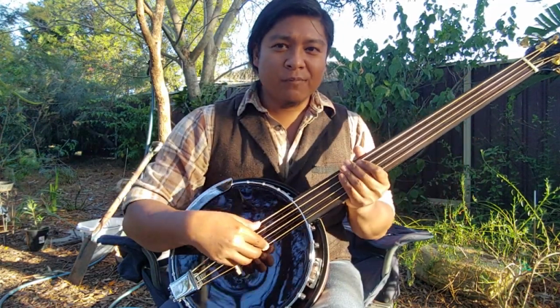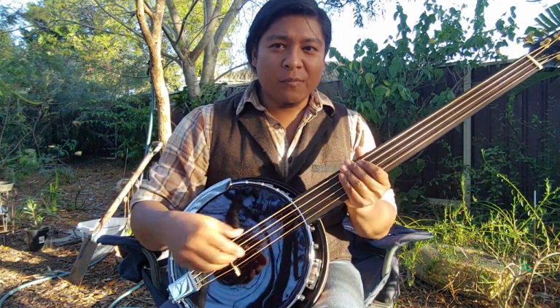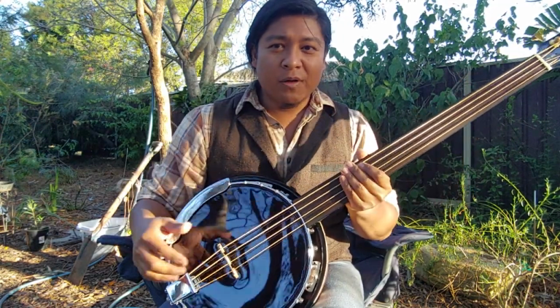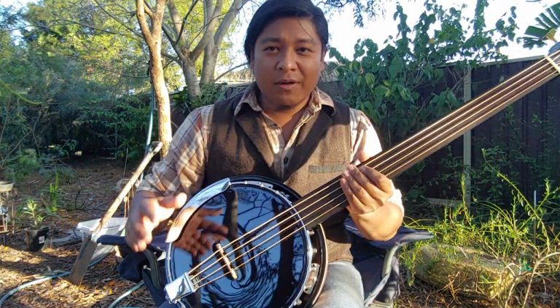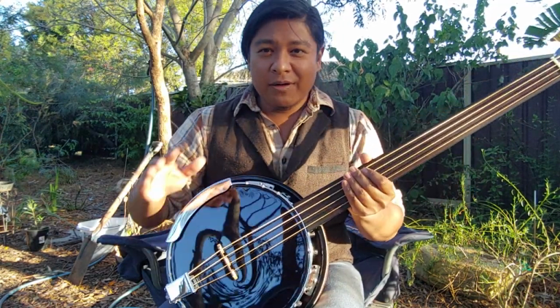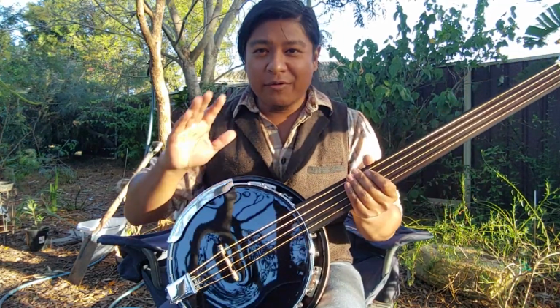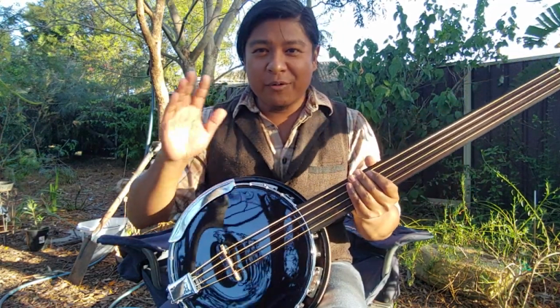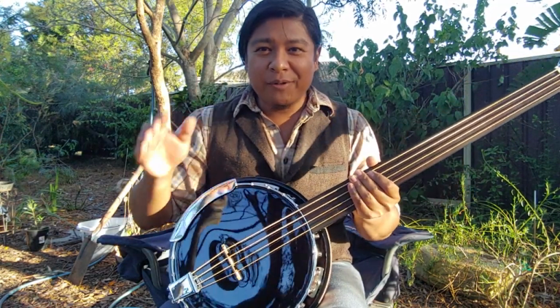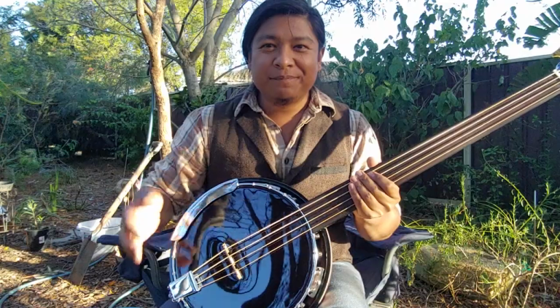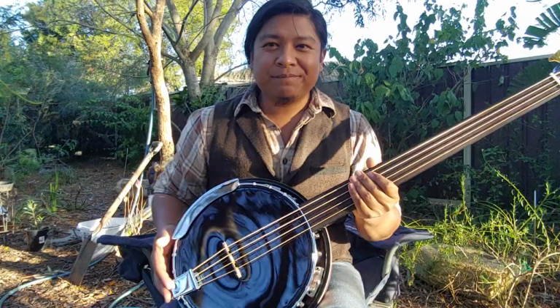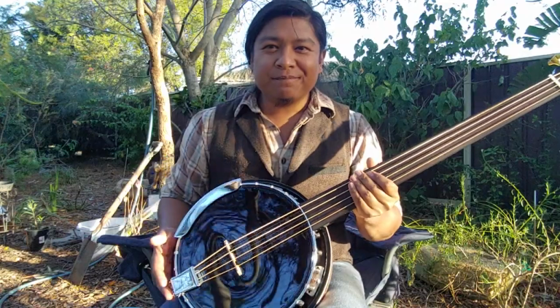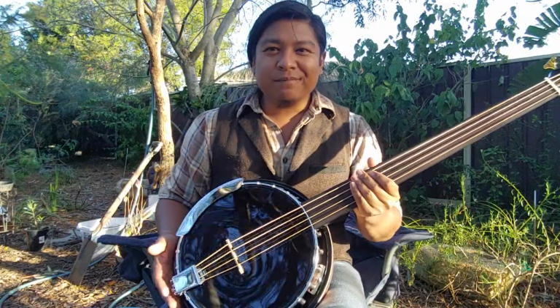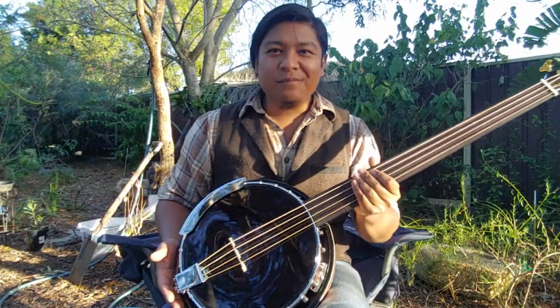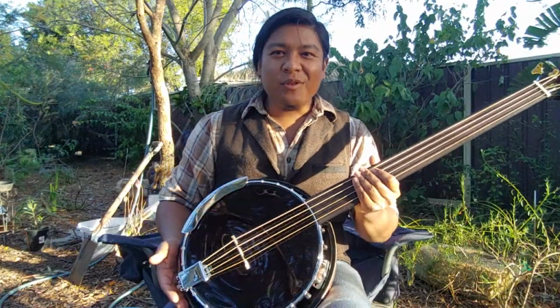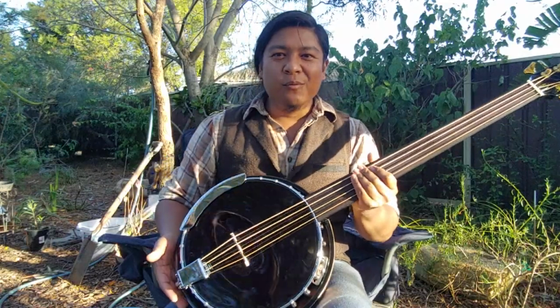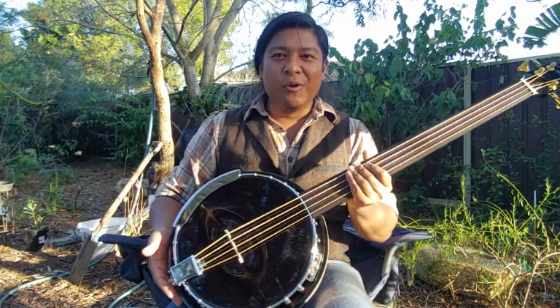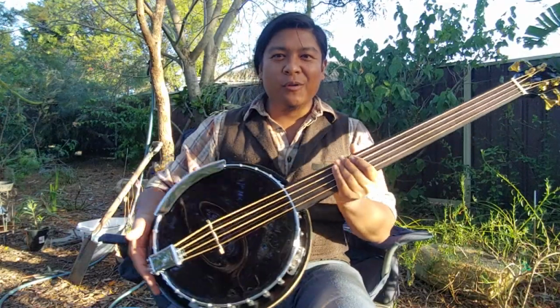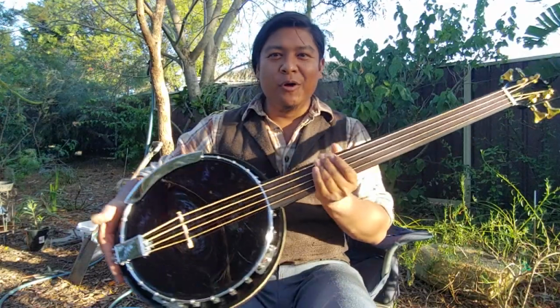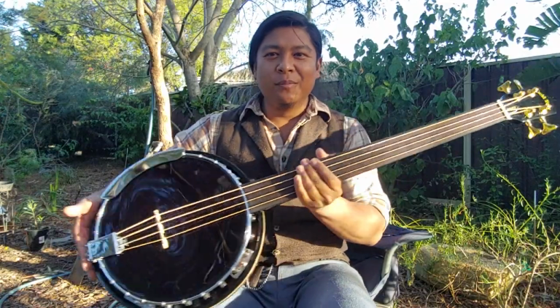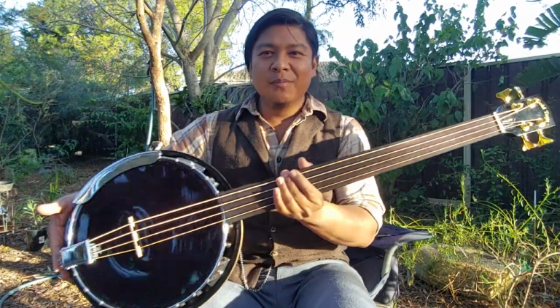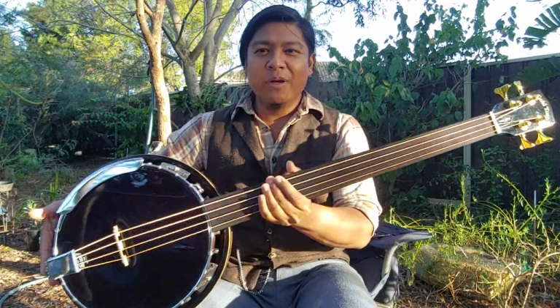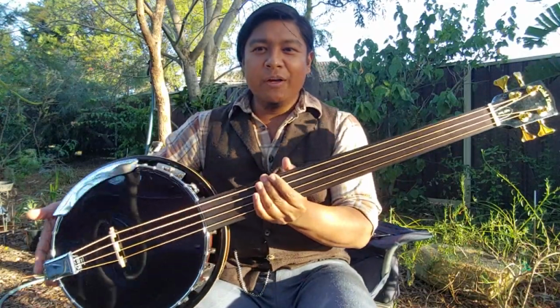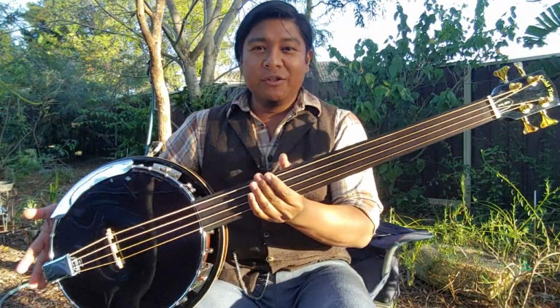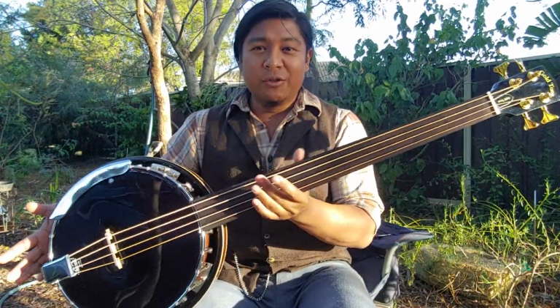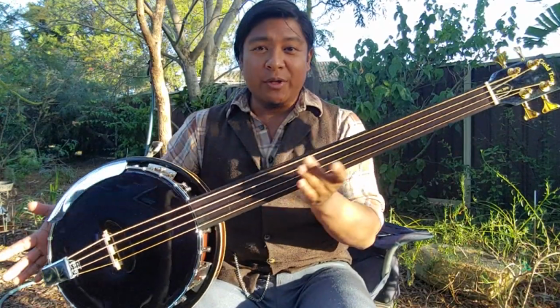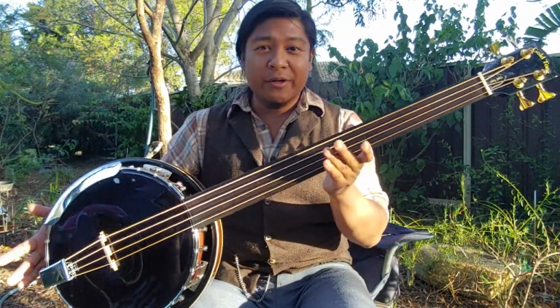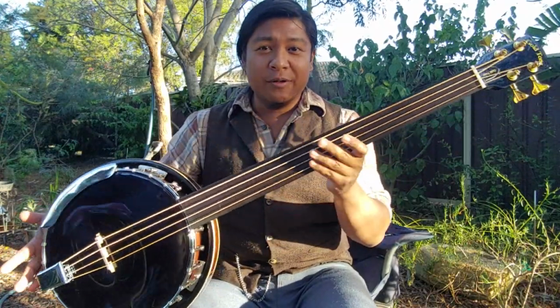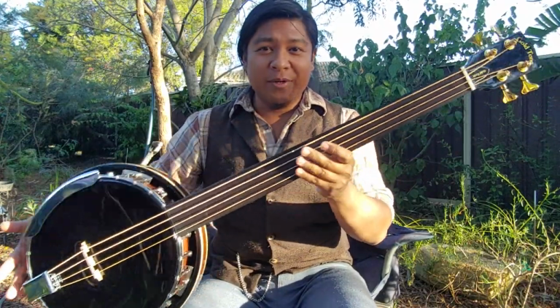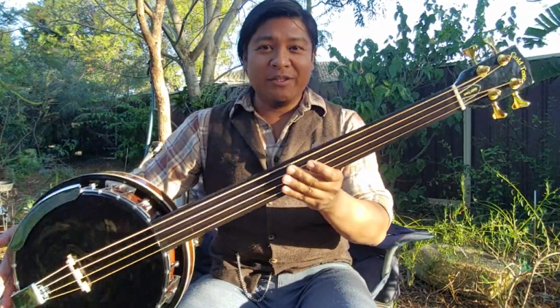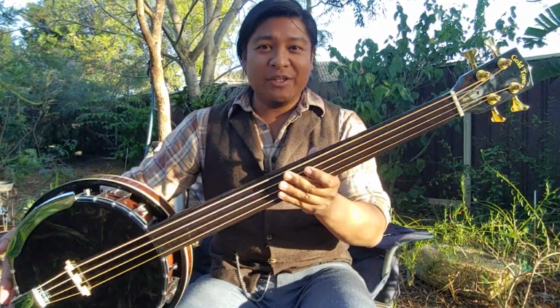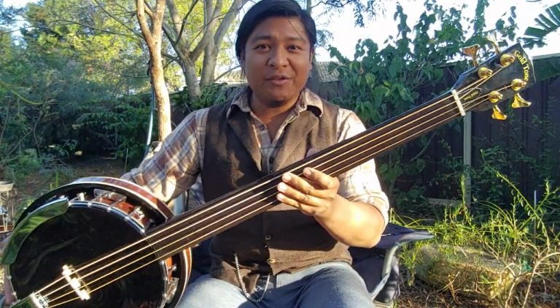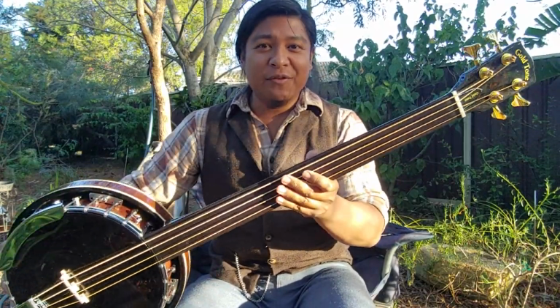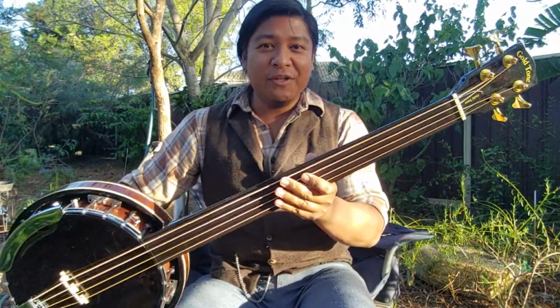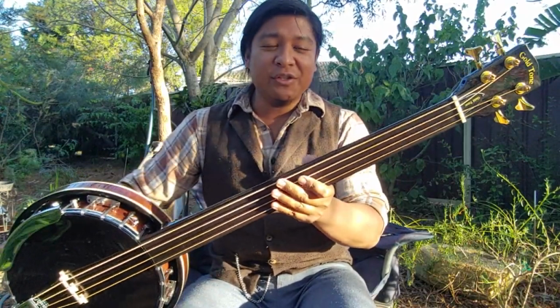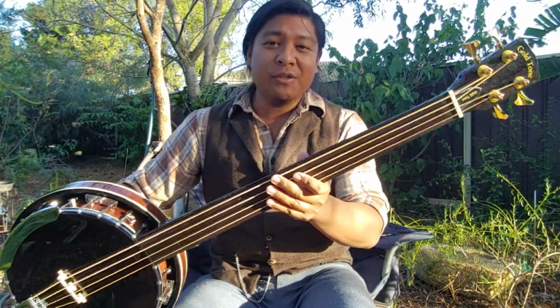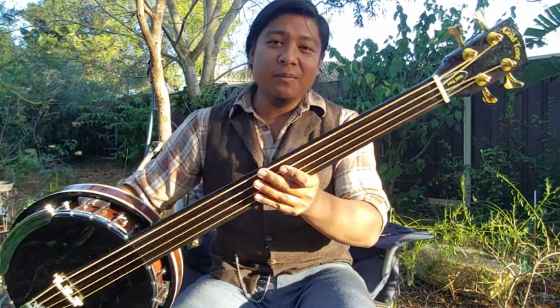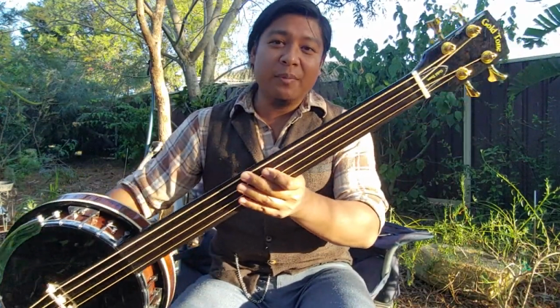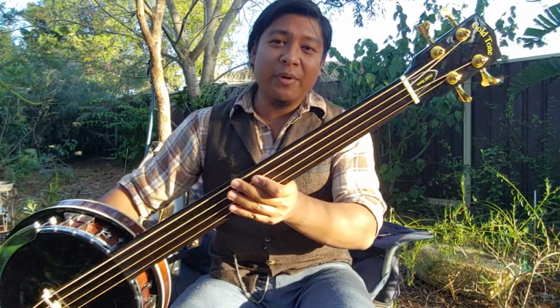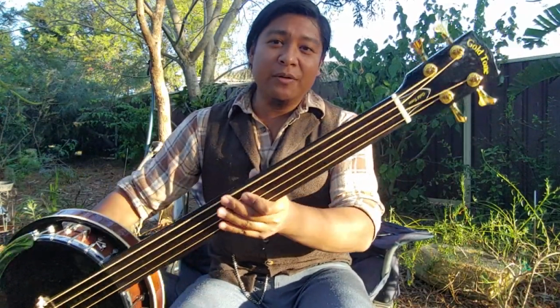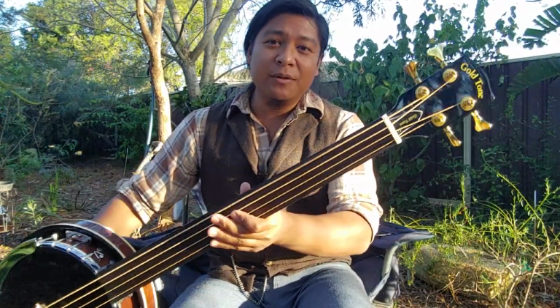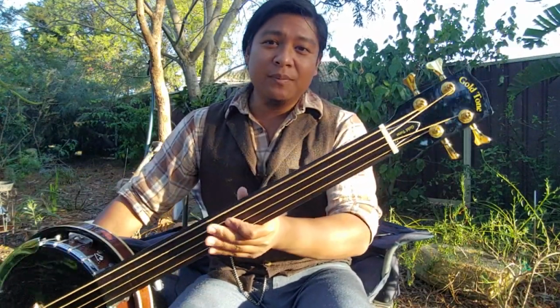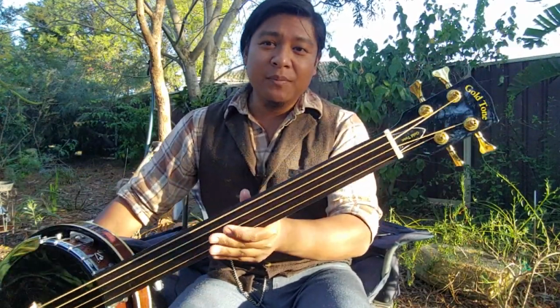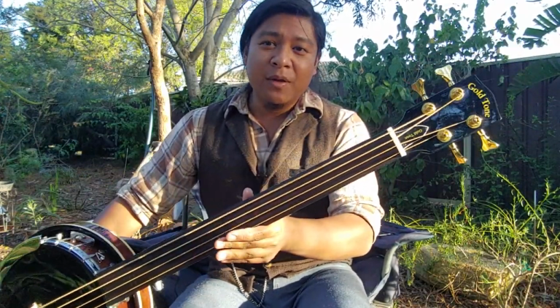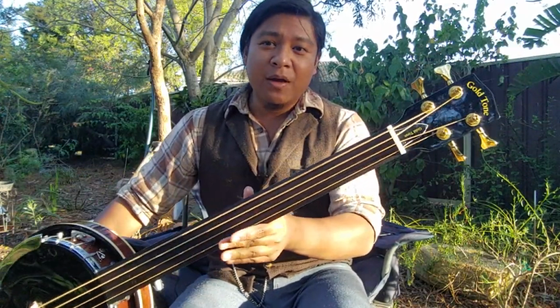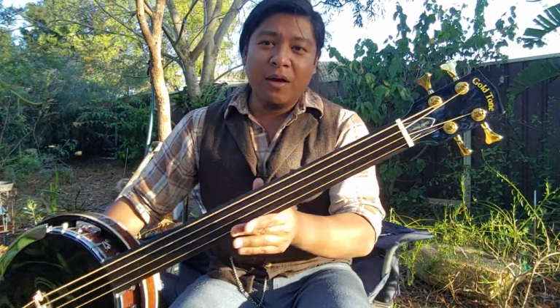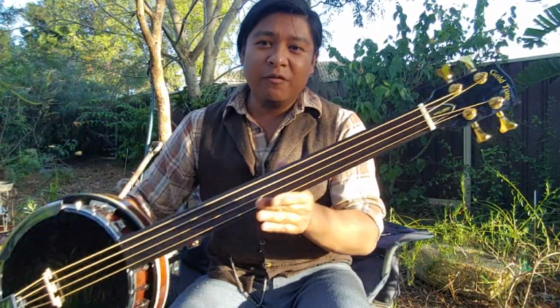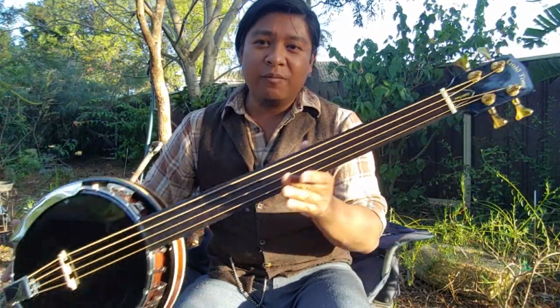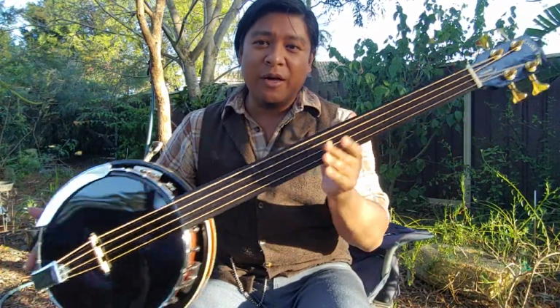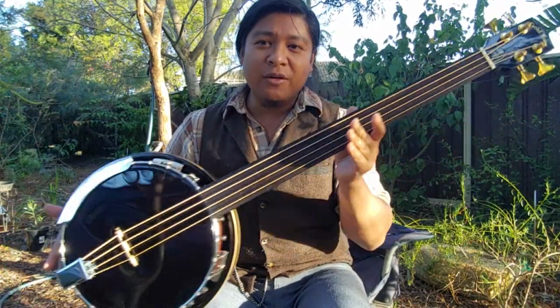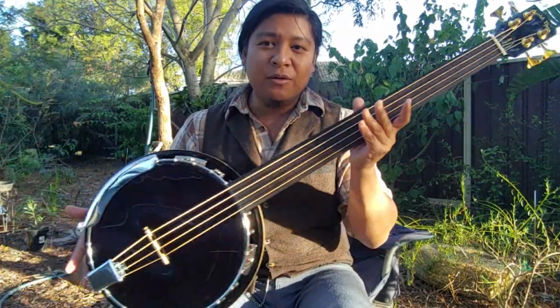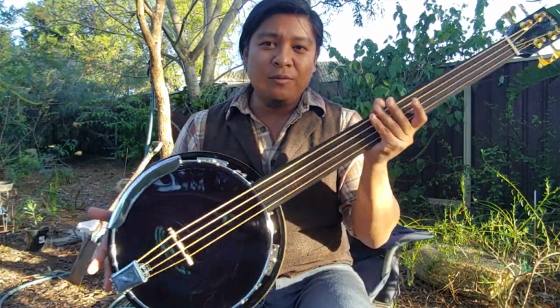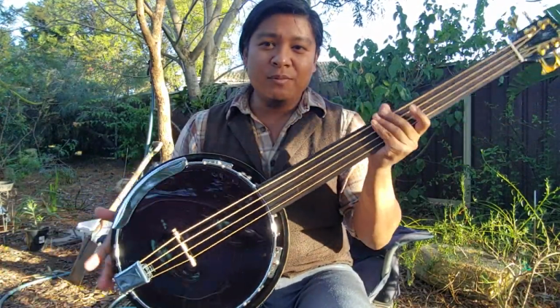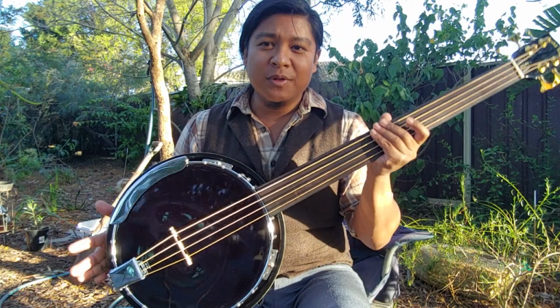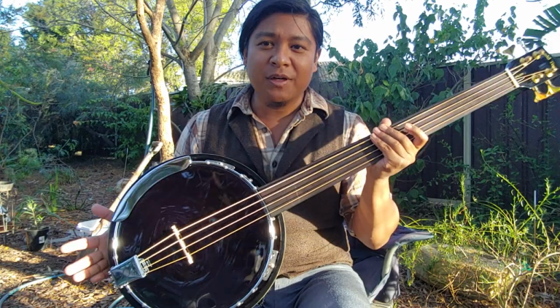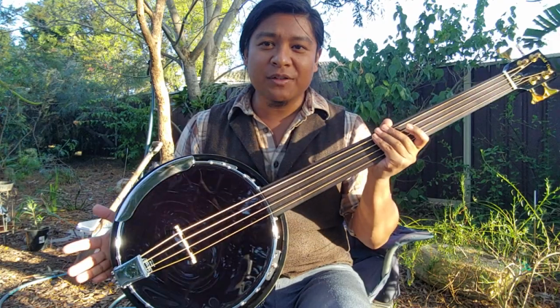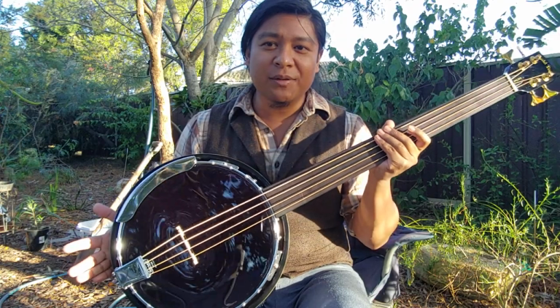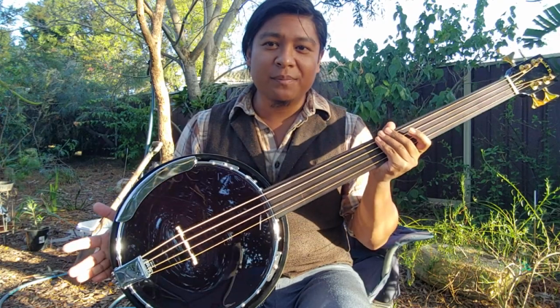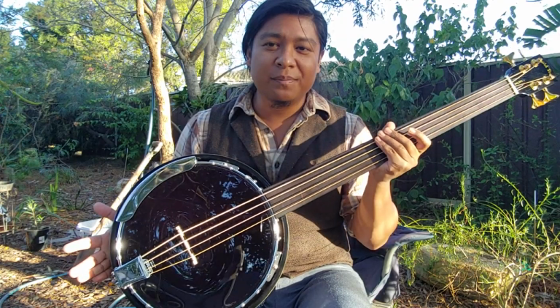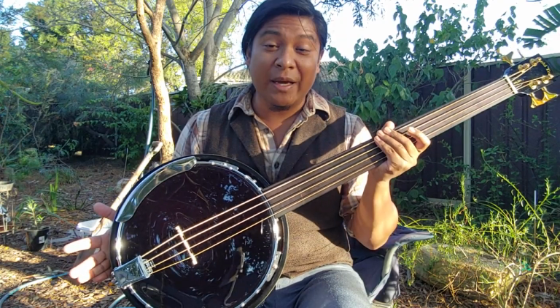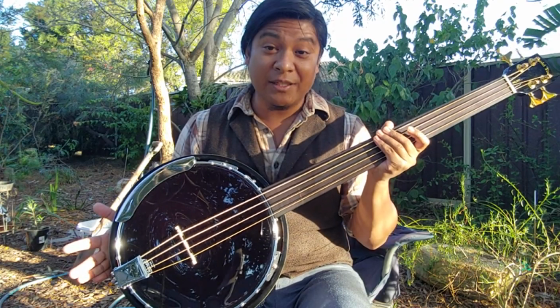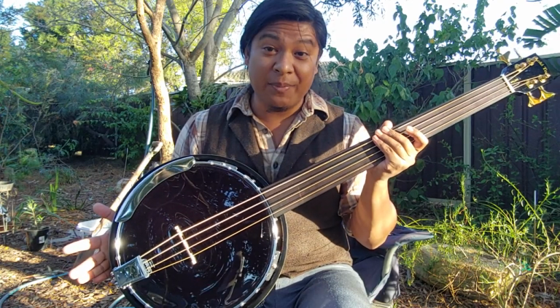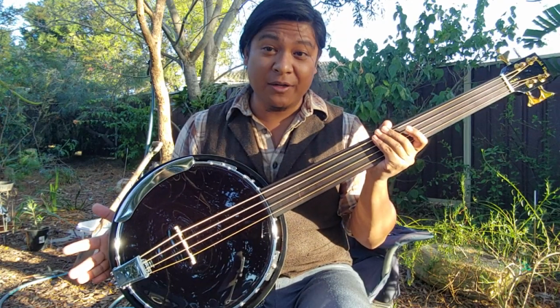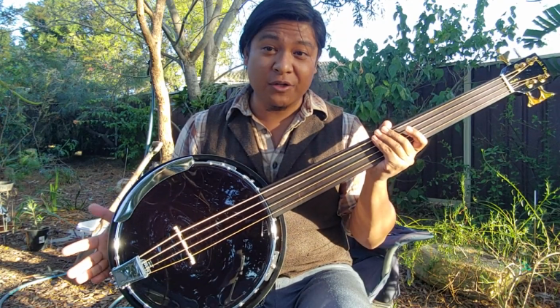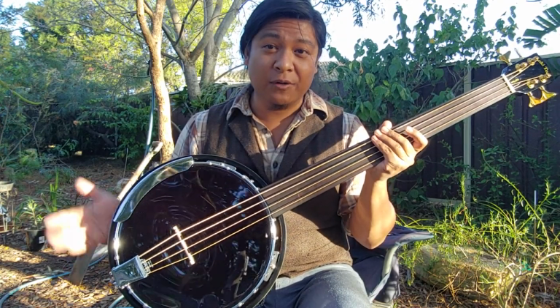Hey everyone, welcome home. Jarrell here. I just finished the build of my new custom bass banjo.